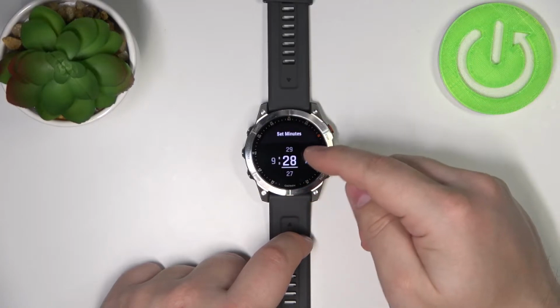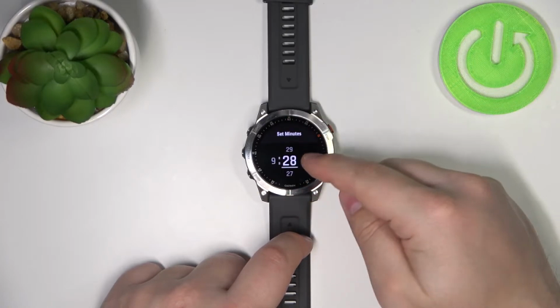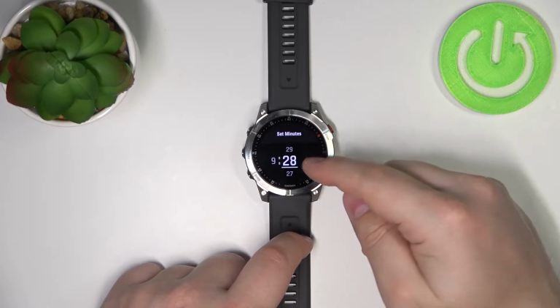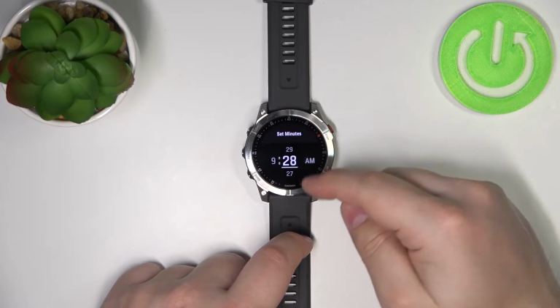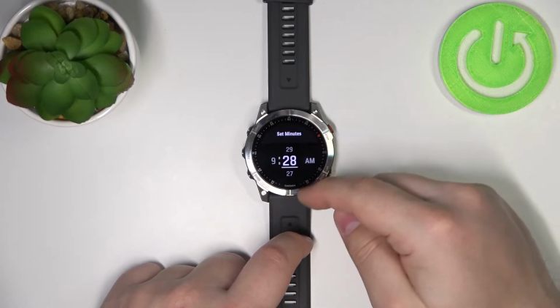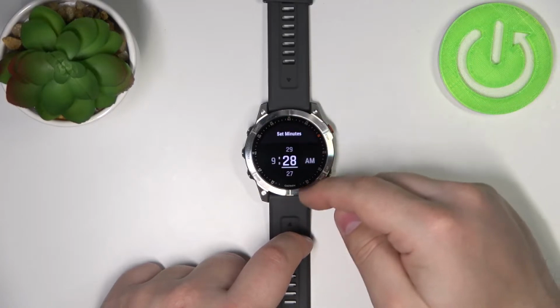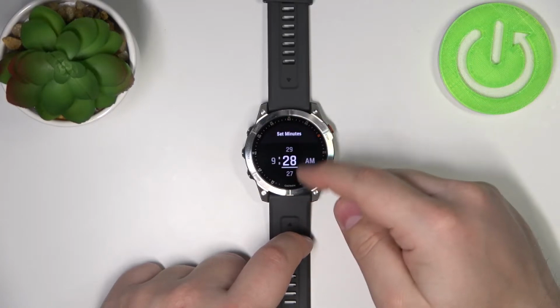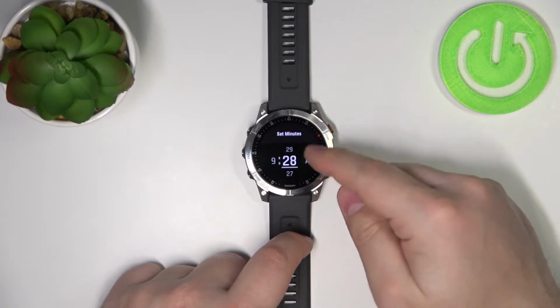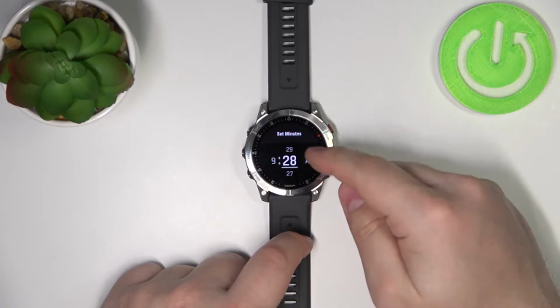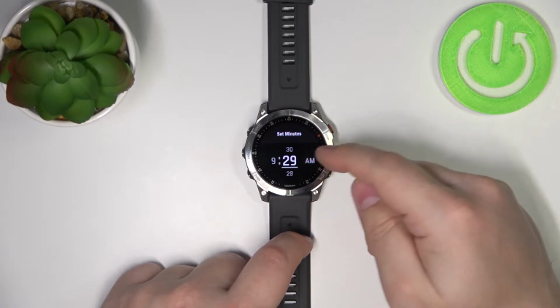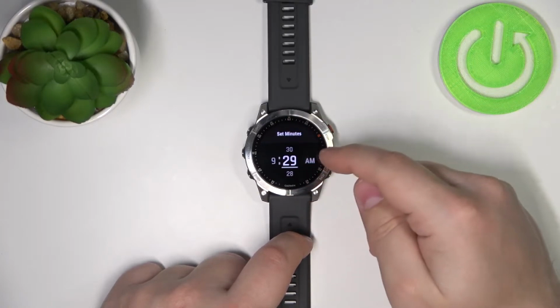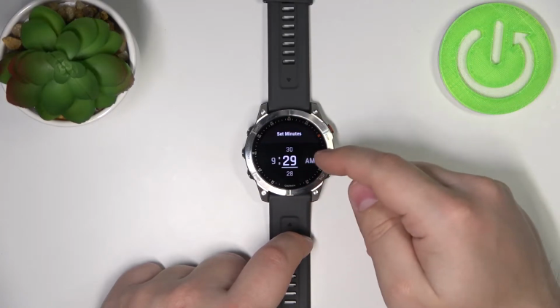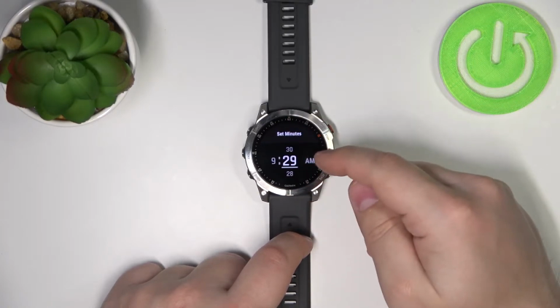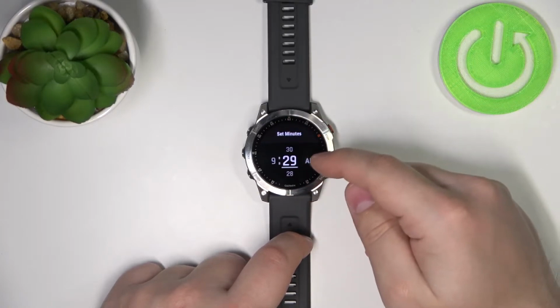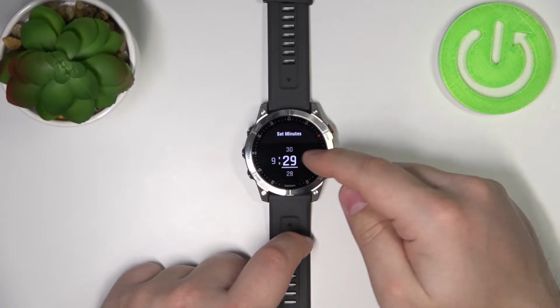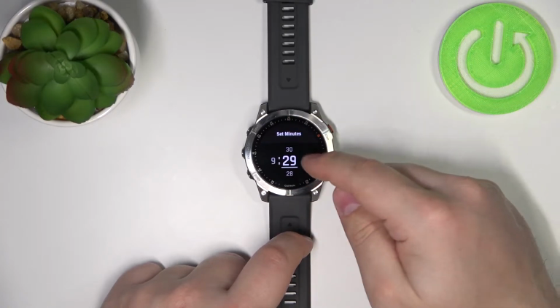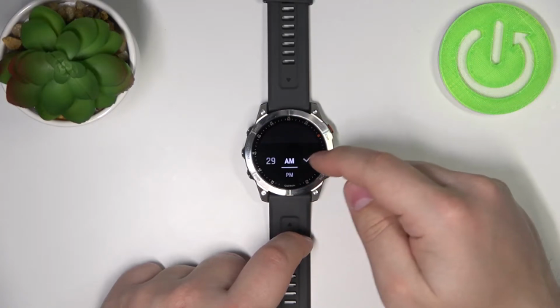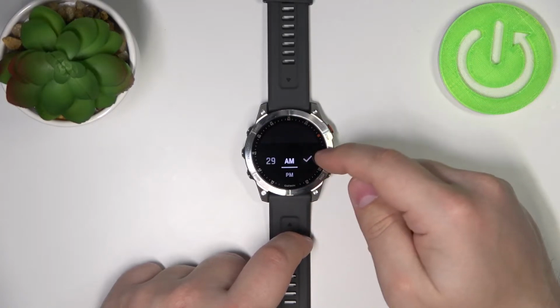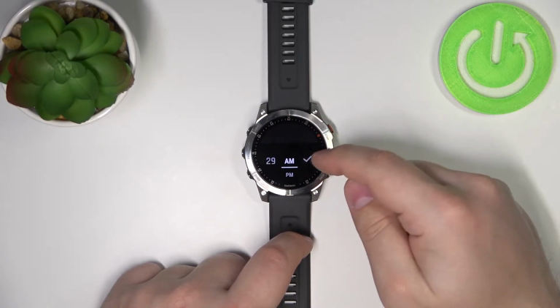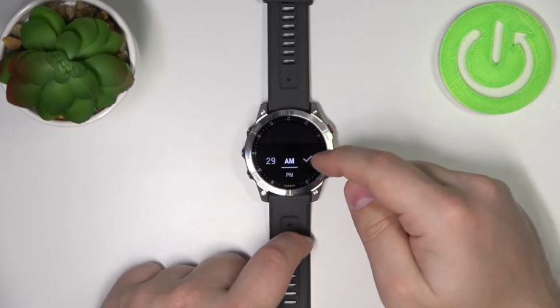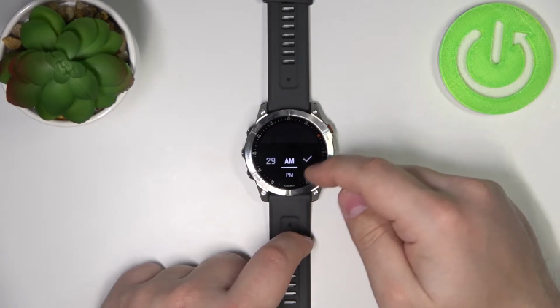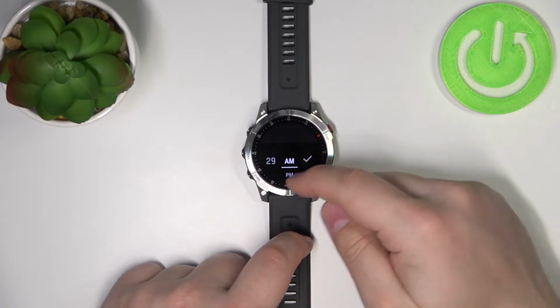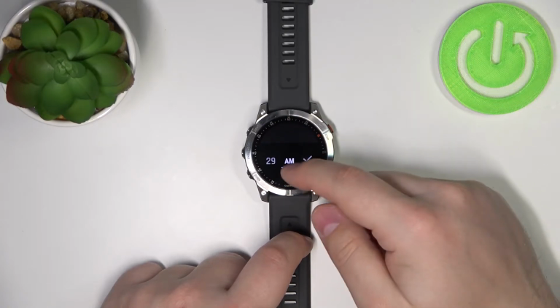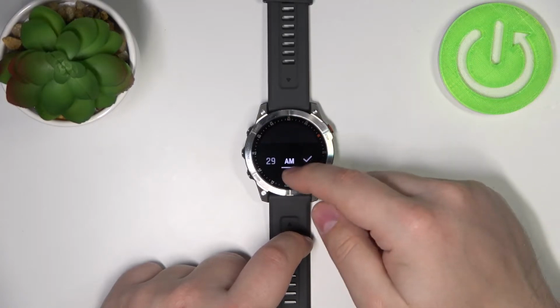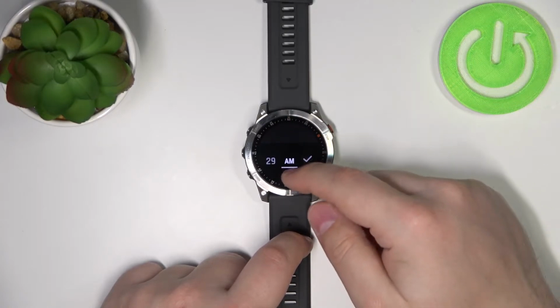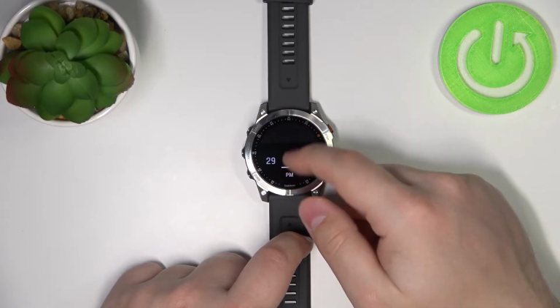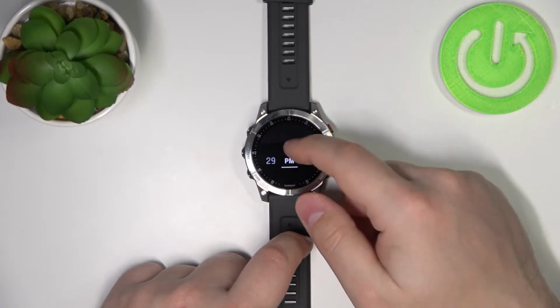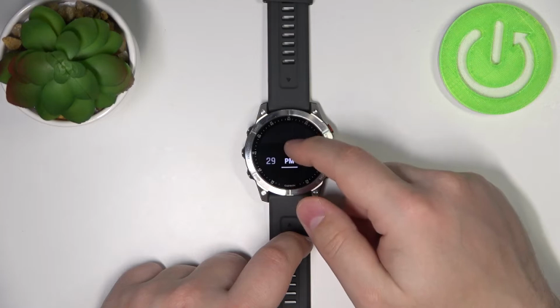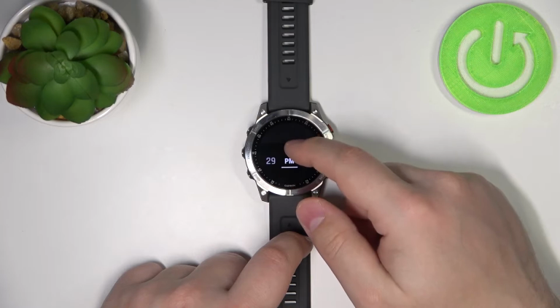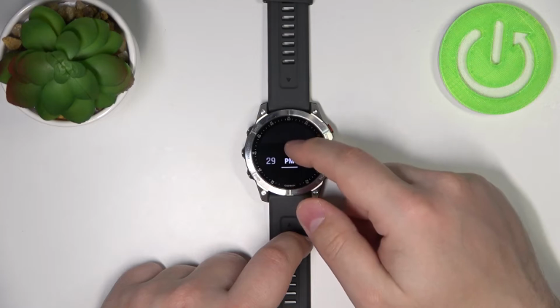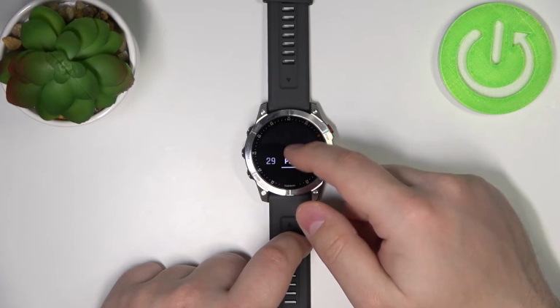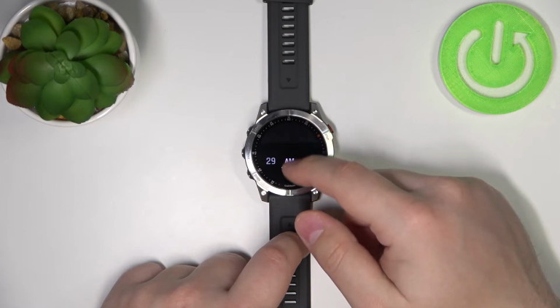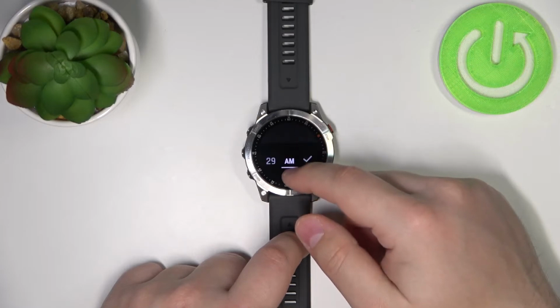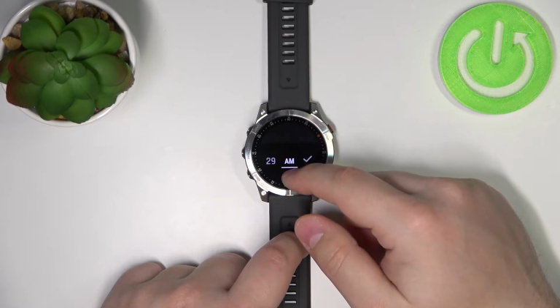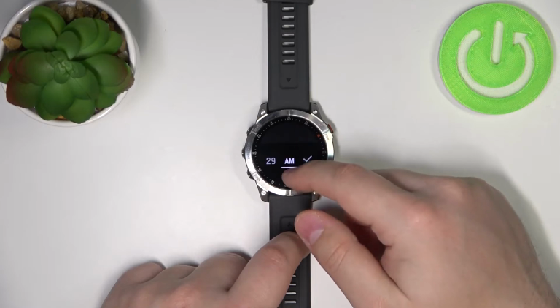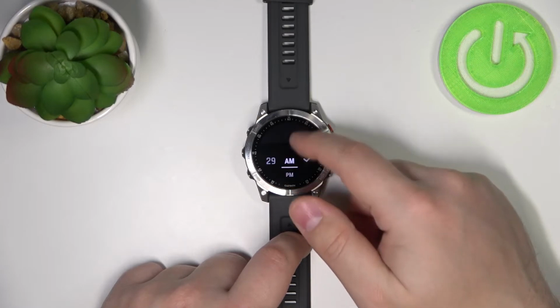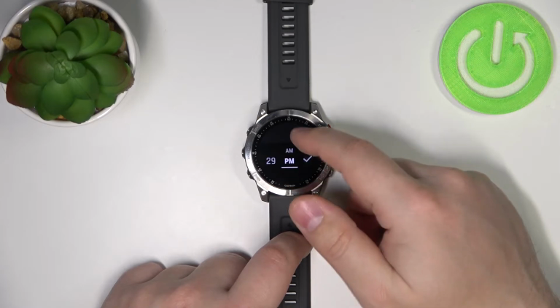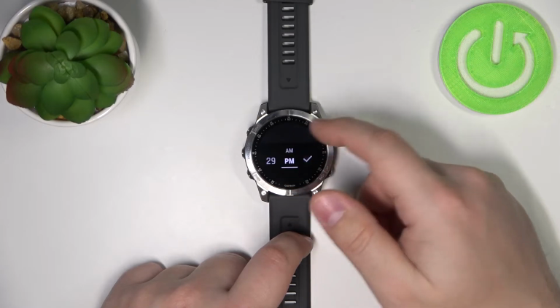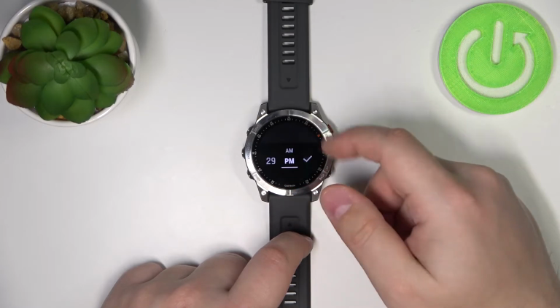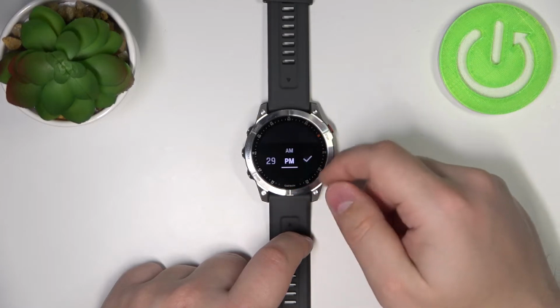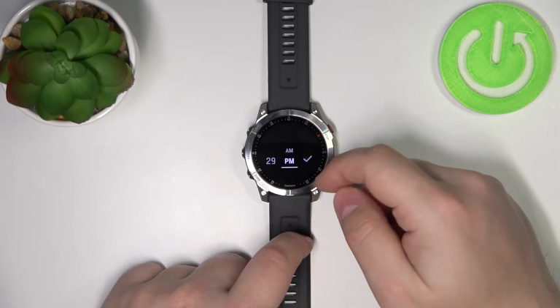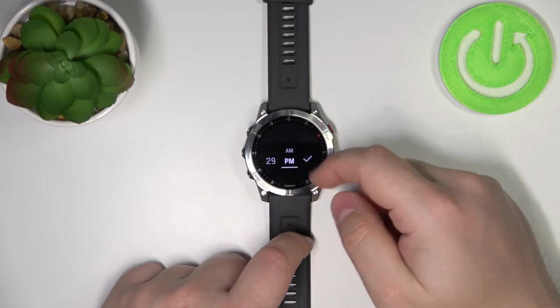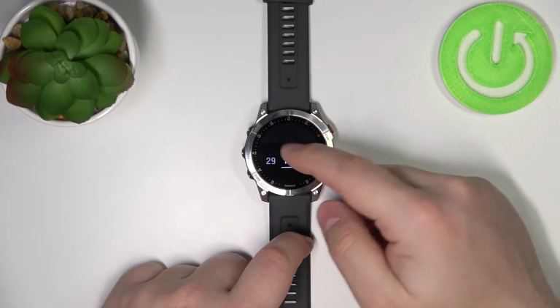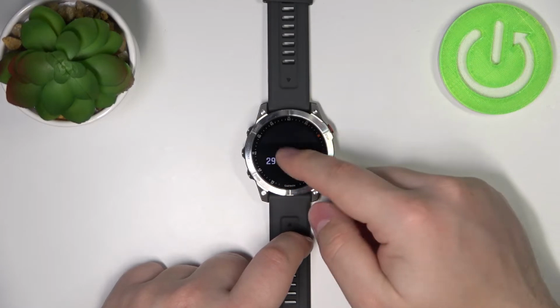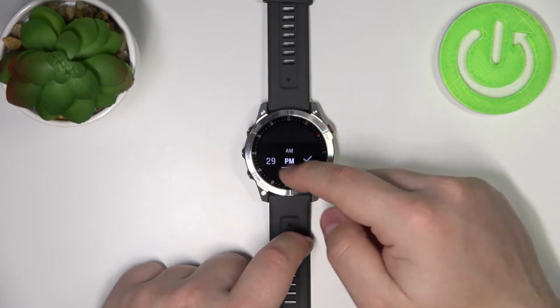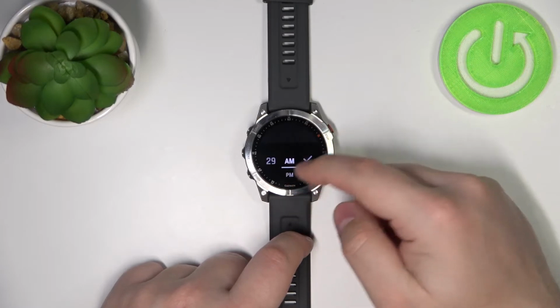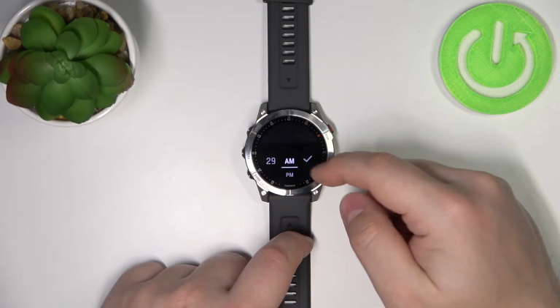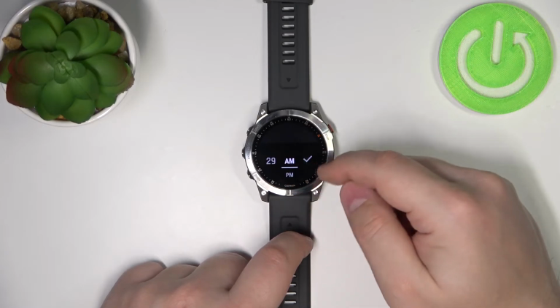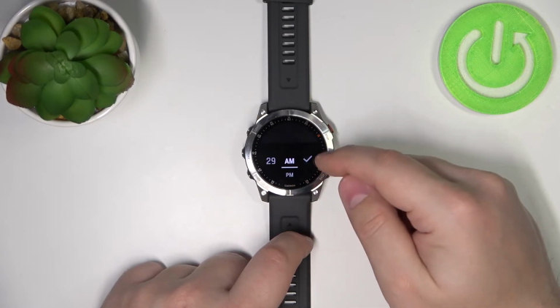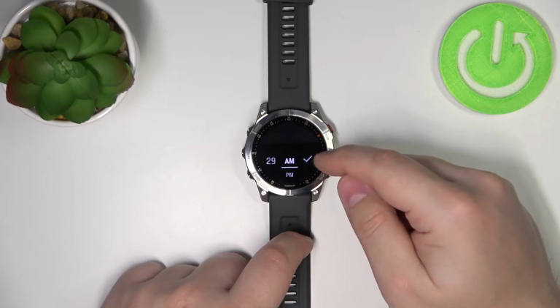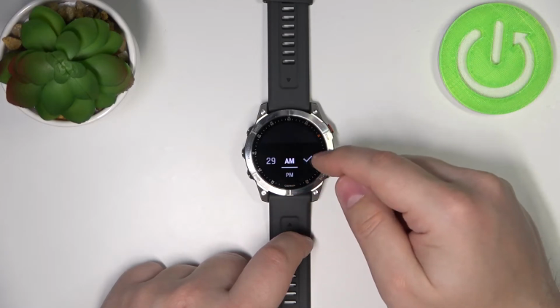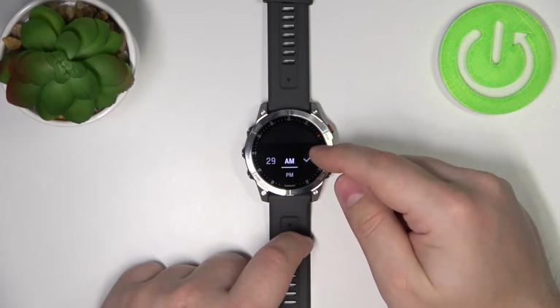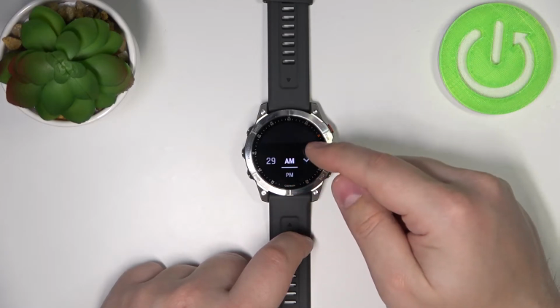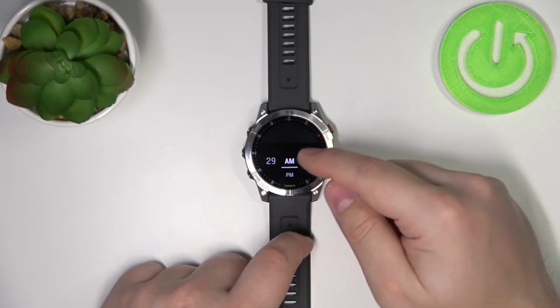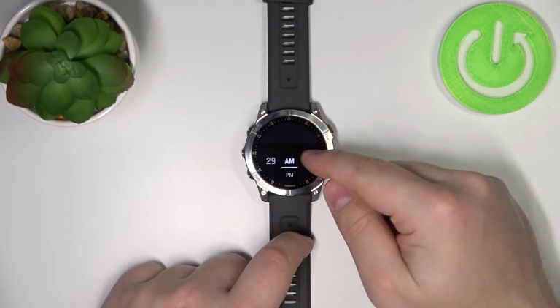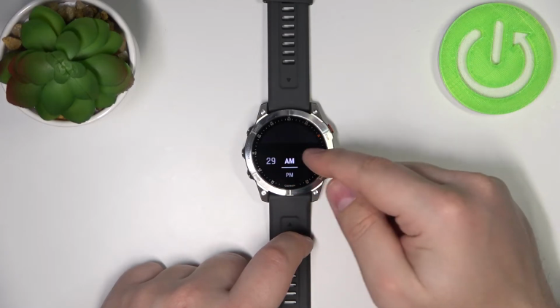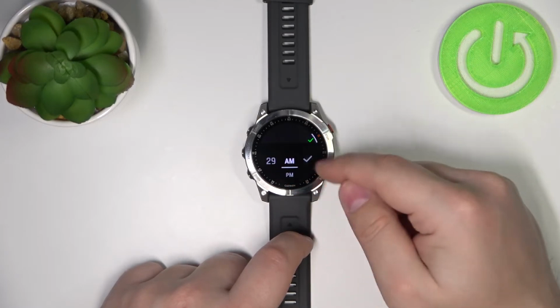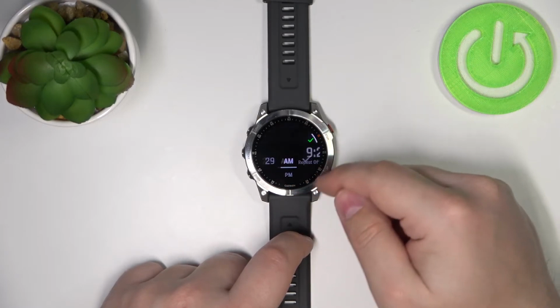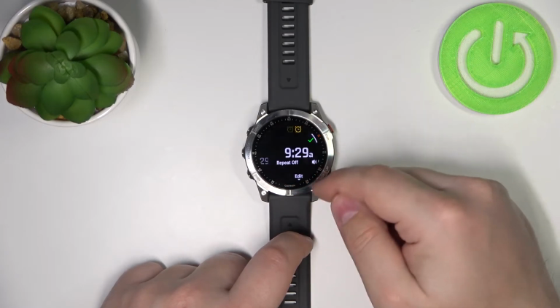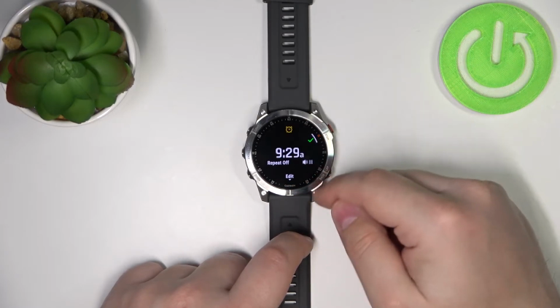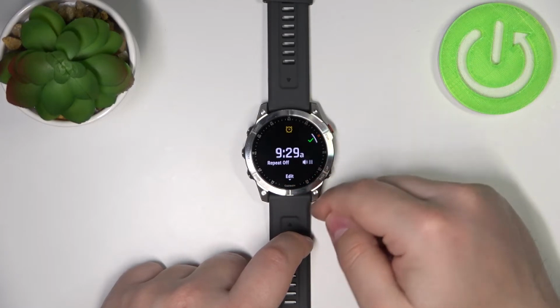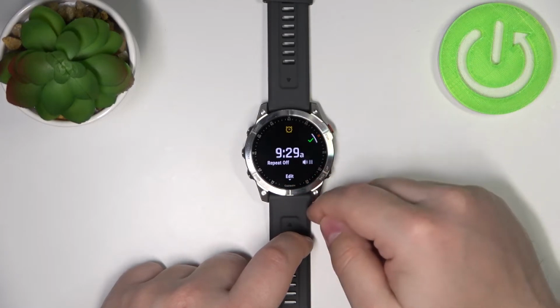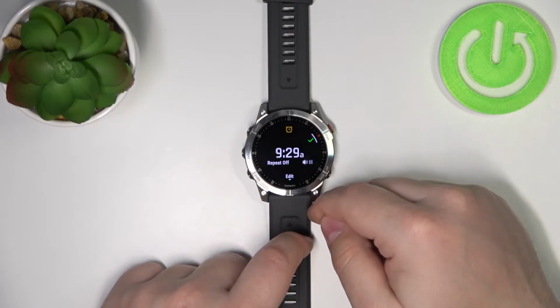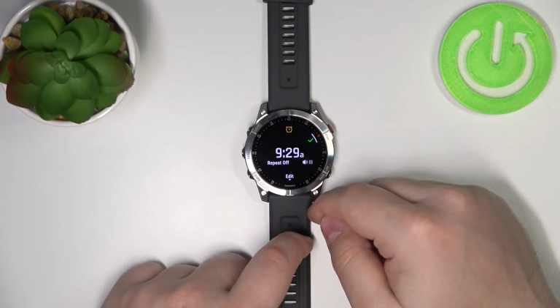Then tap on AM, and here you can select AM or PM. Once you're done, tap on the check mark.